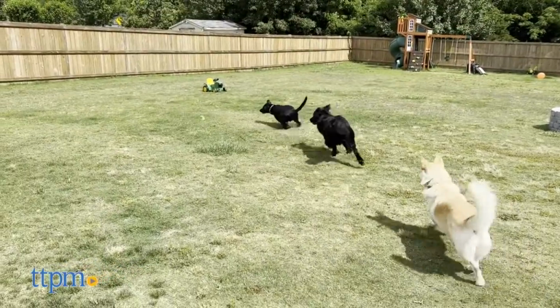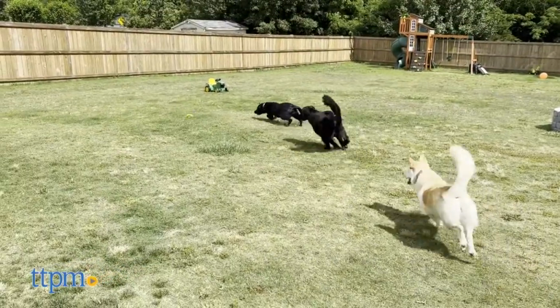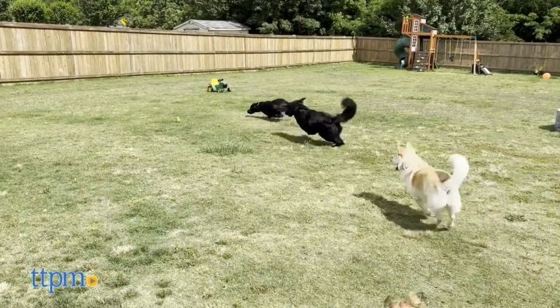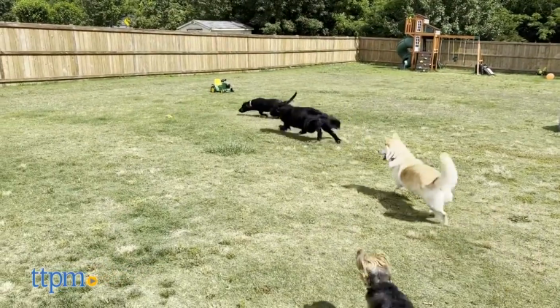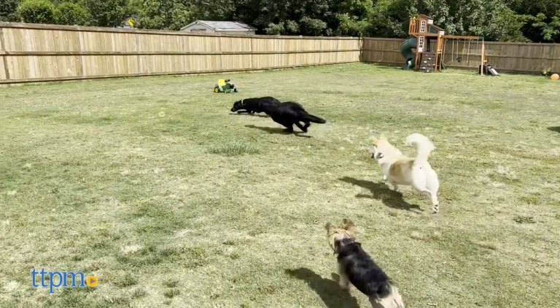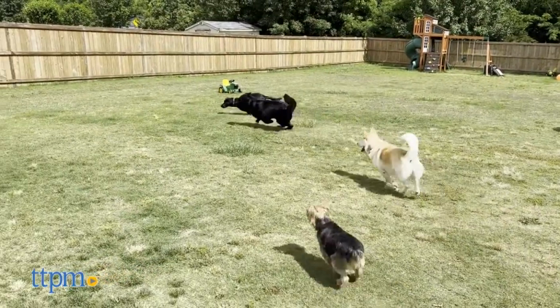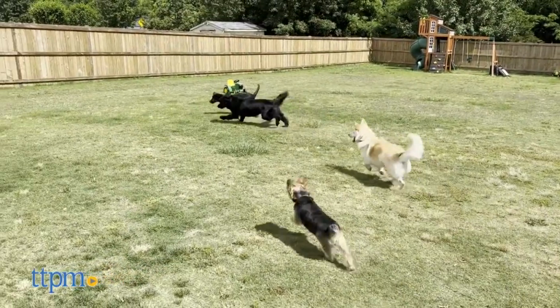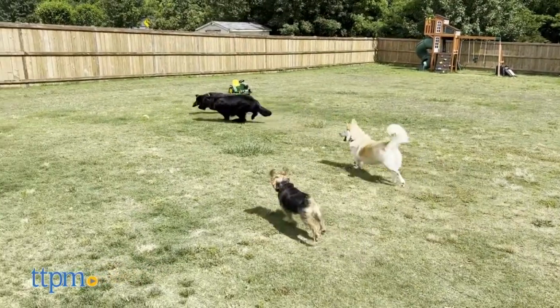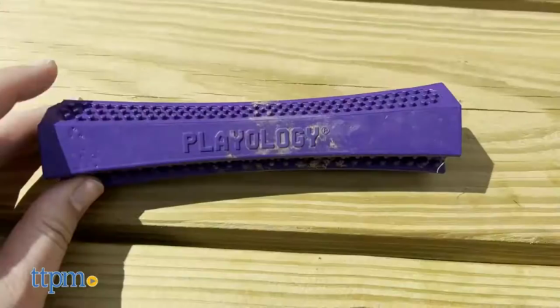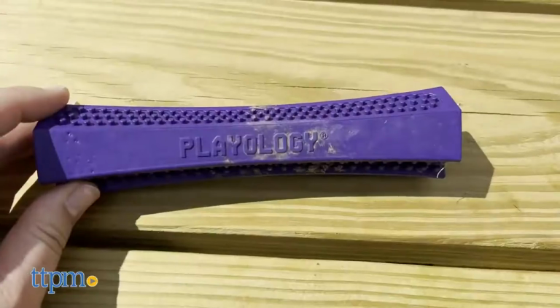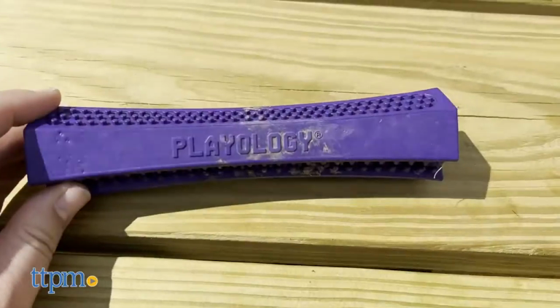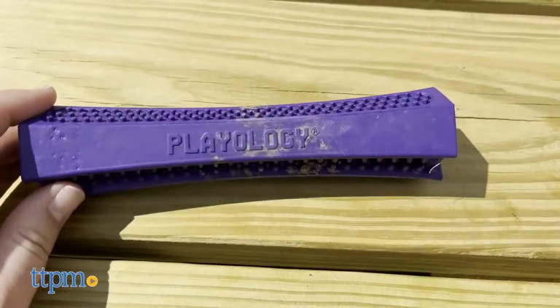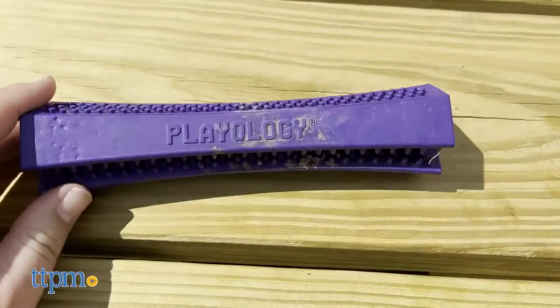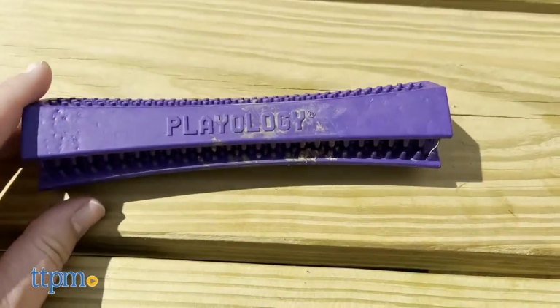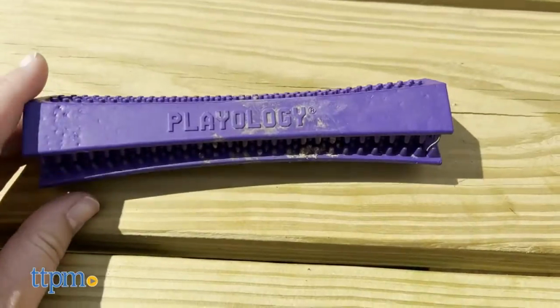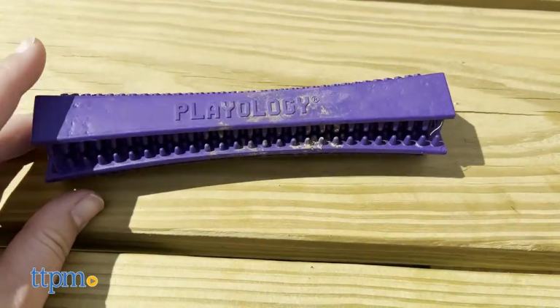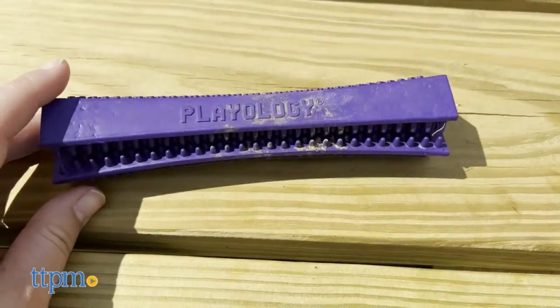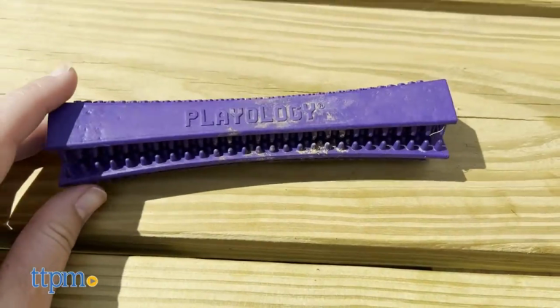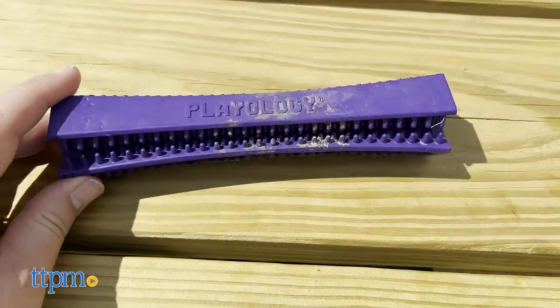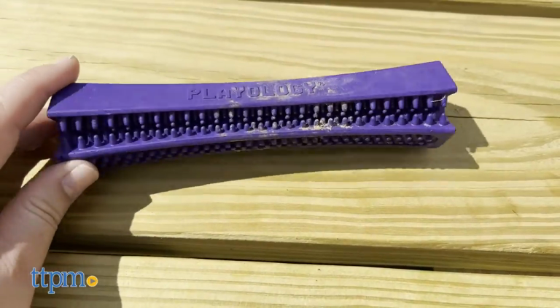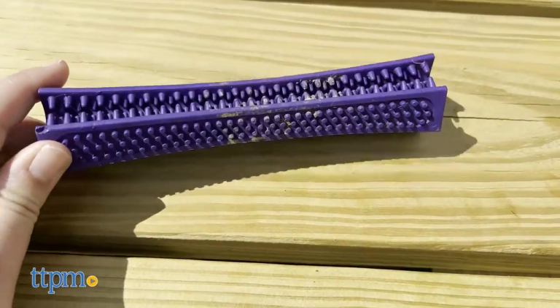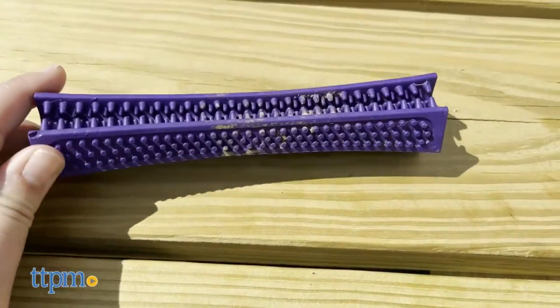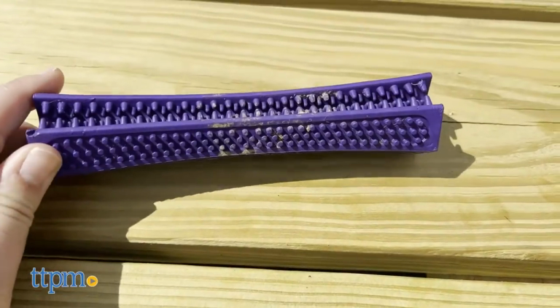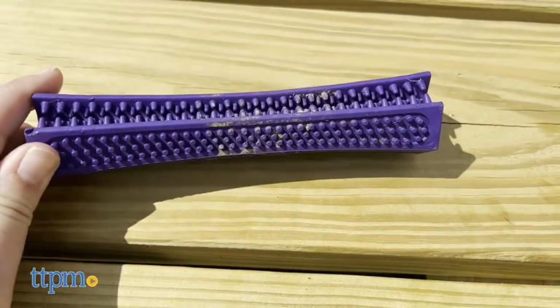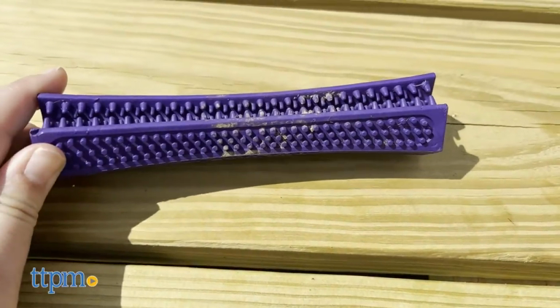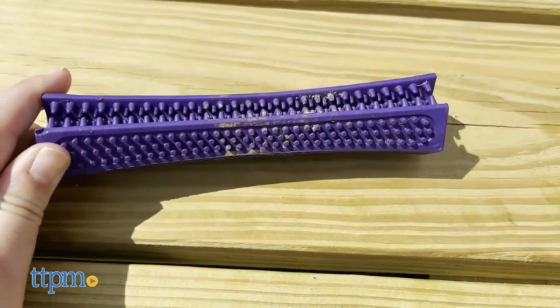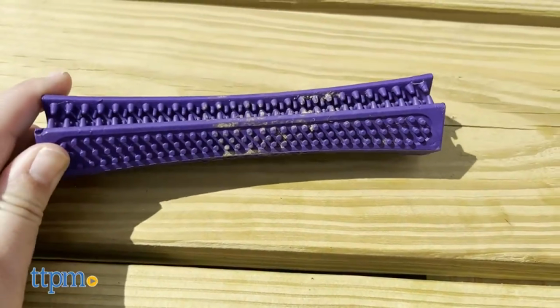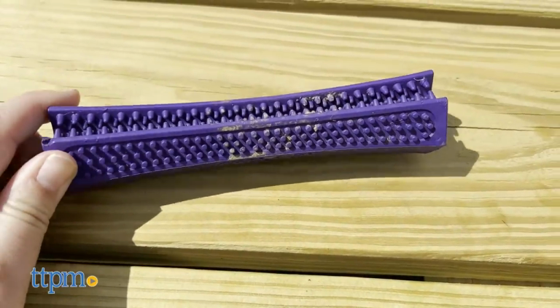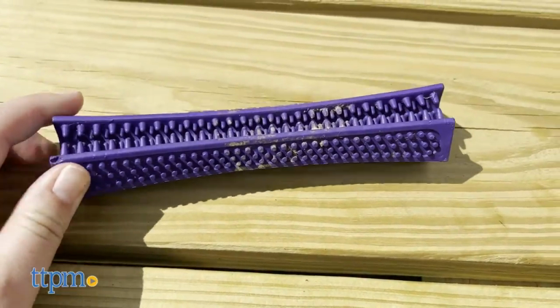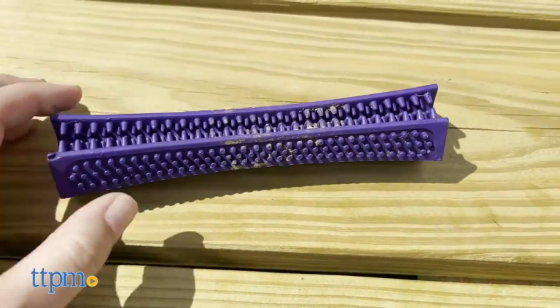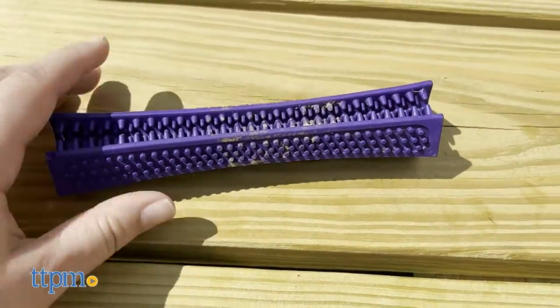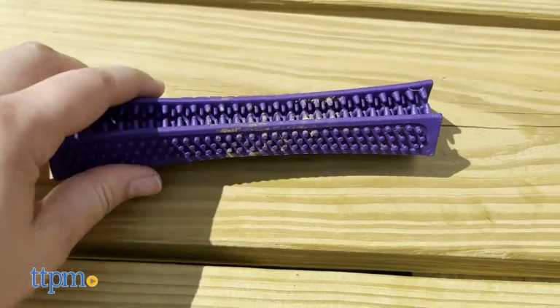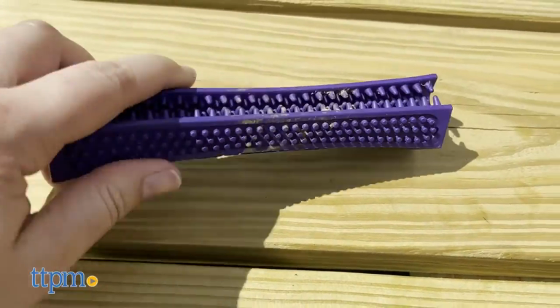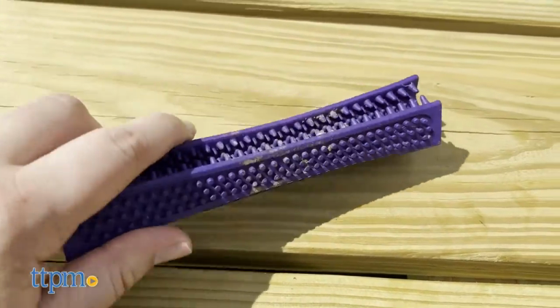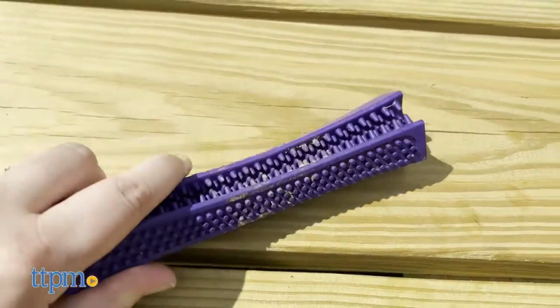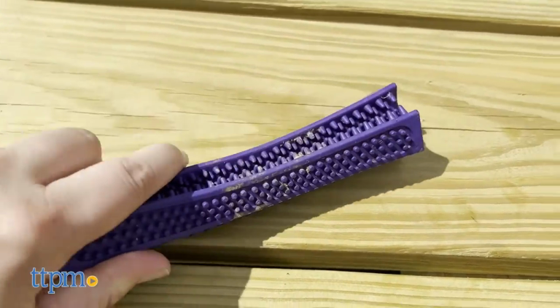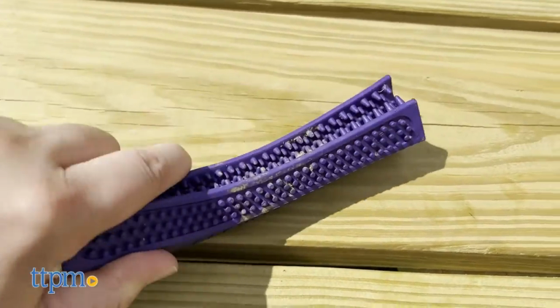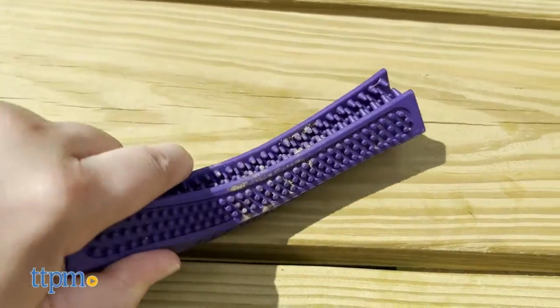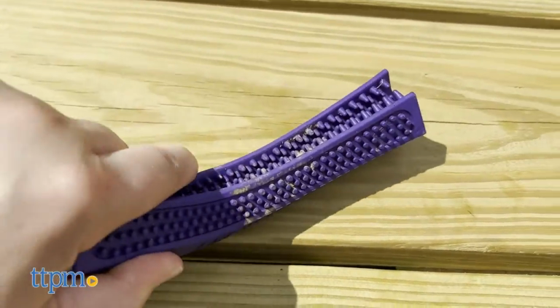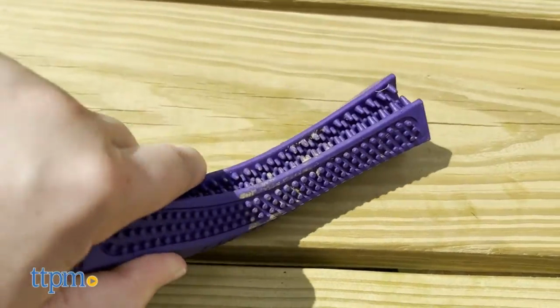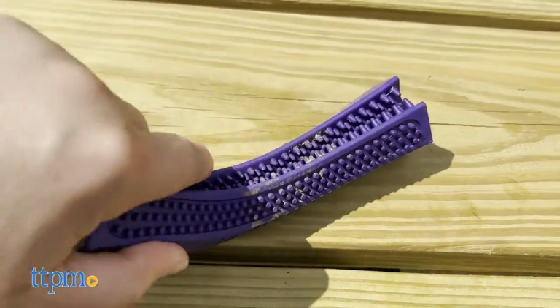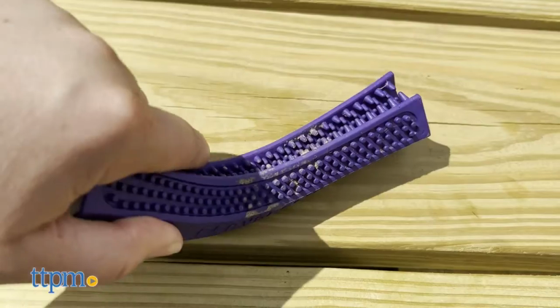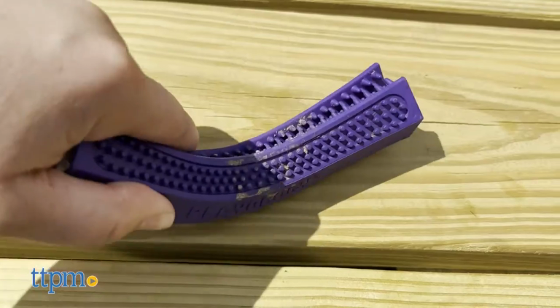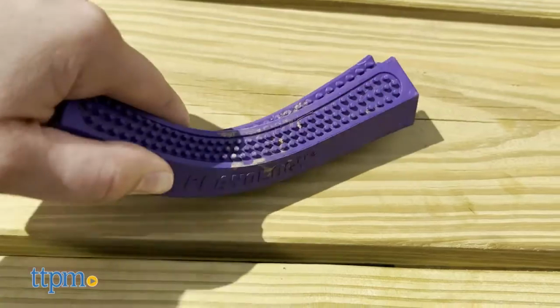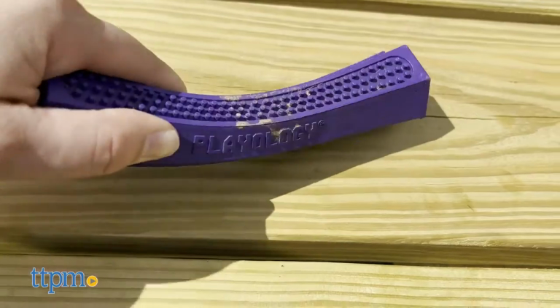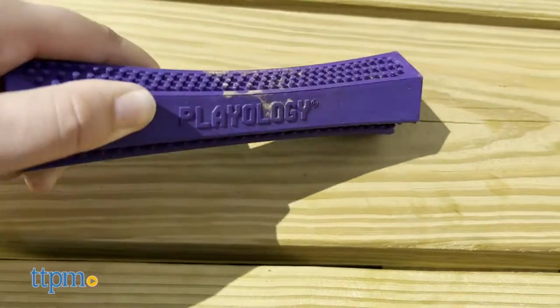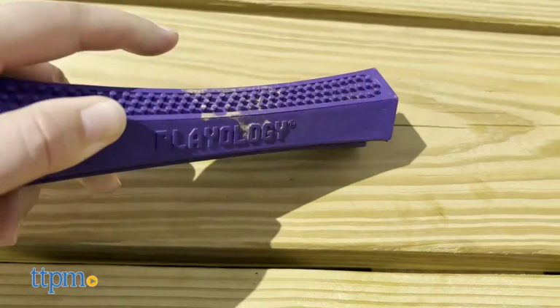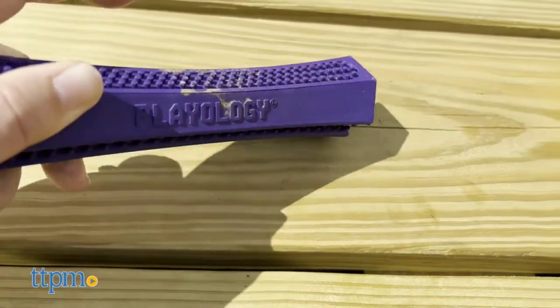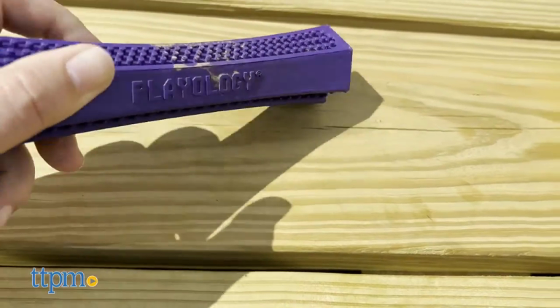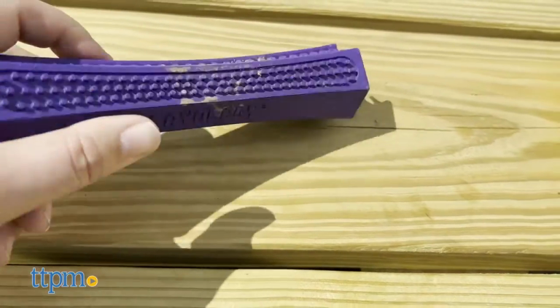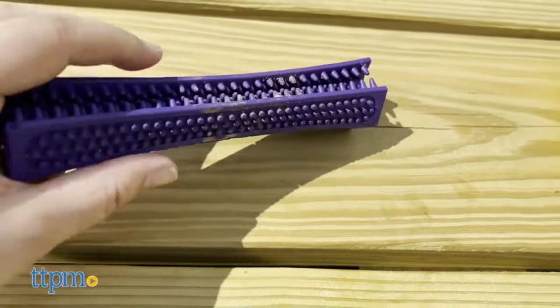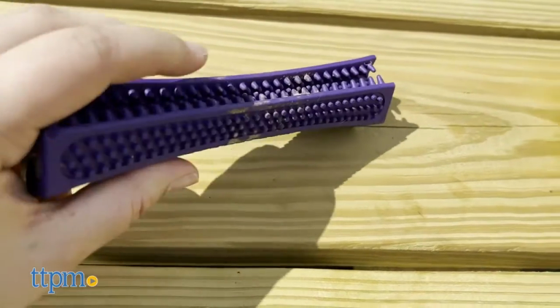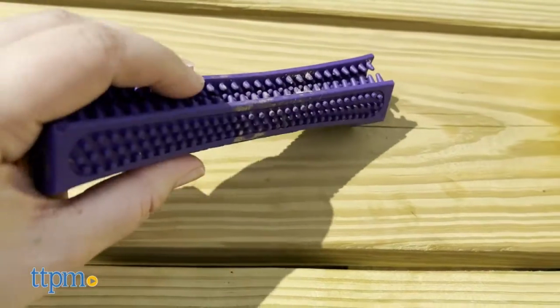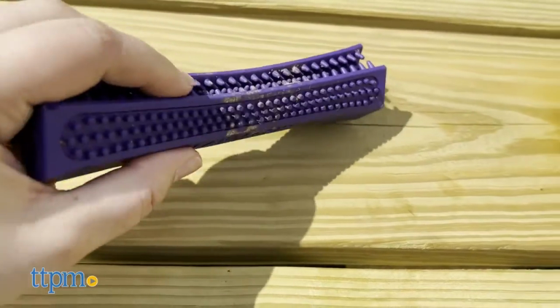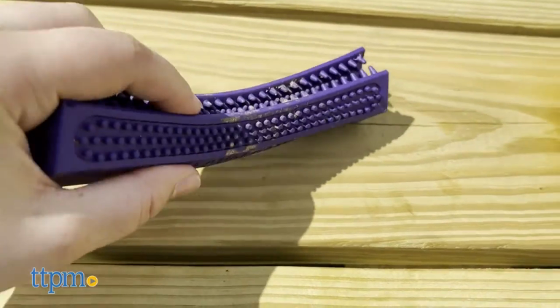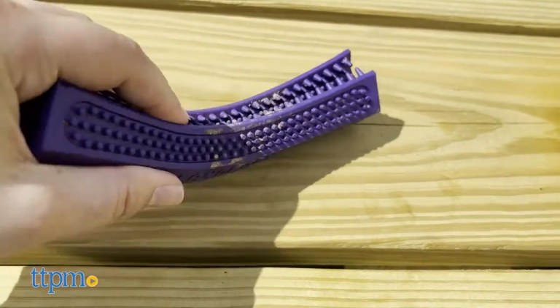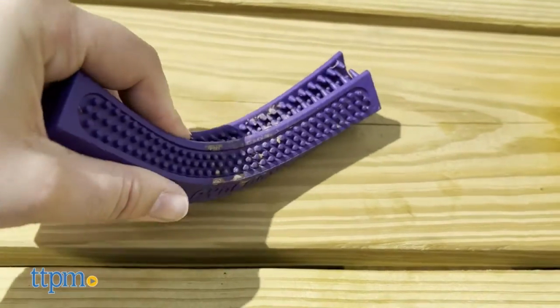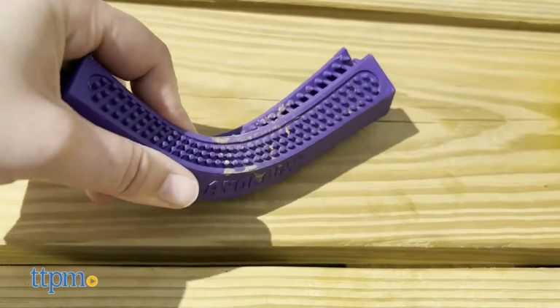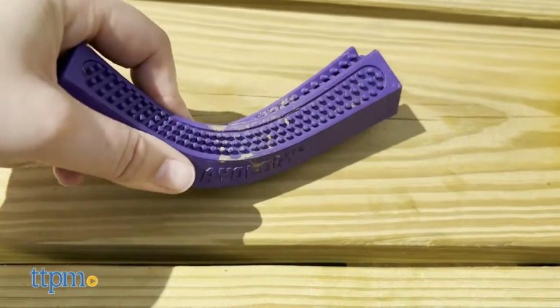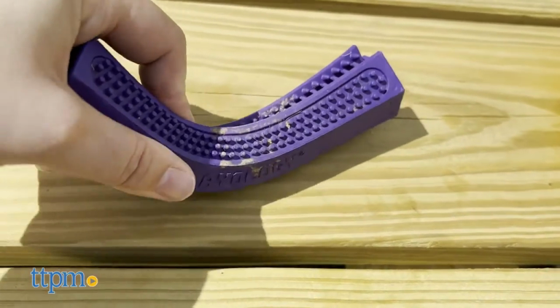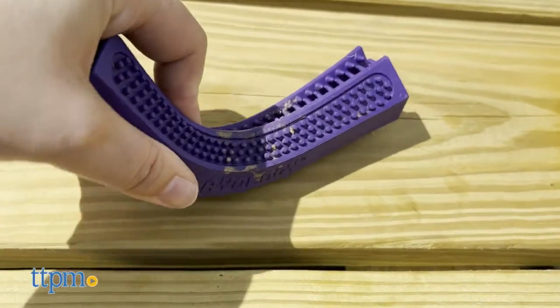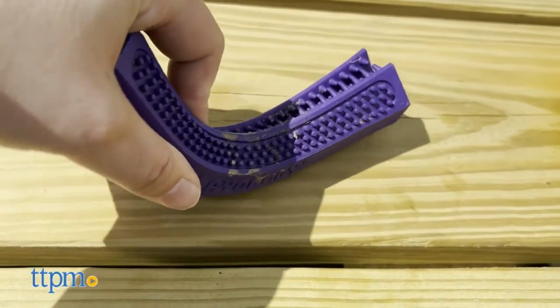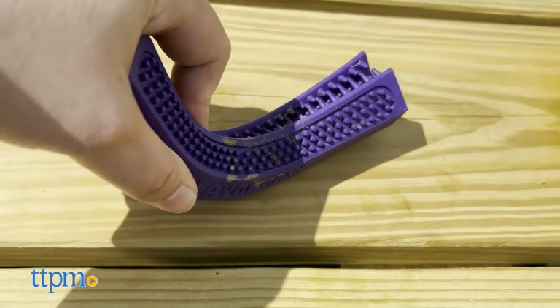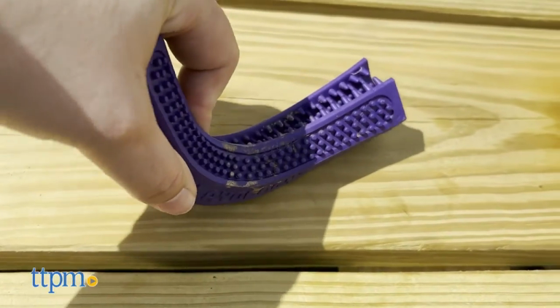The Dental Chew Stick has abrasive, brush-like grooves that clean your dog's teeth in a gentle way as they chew.